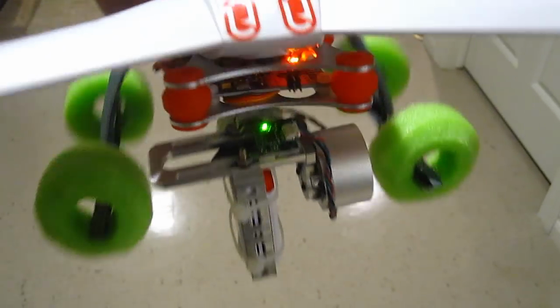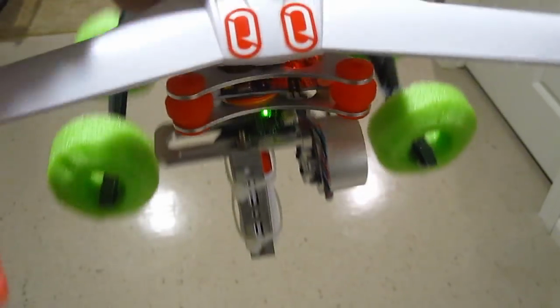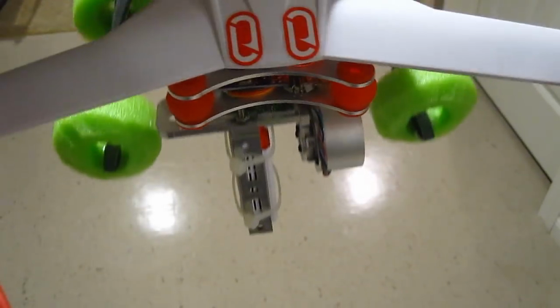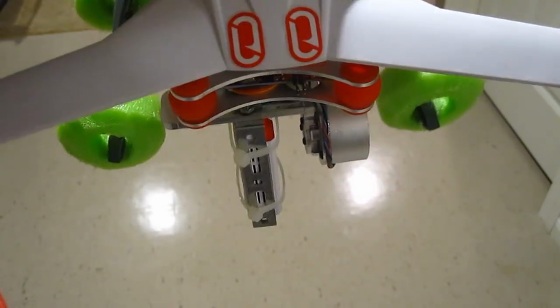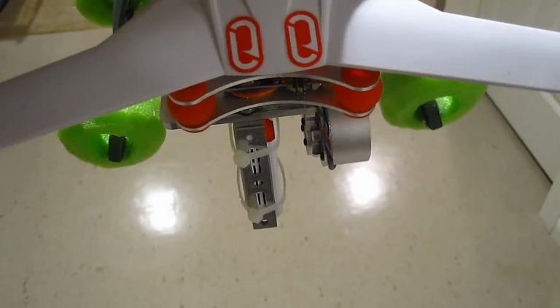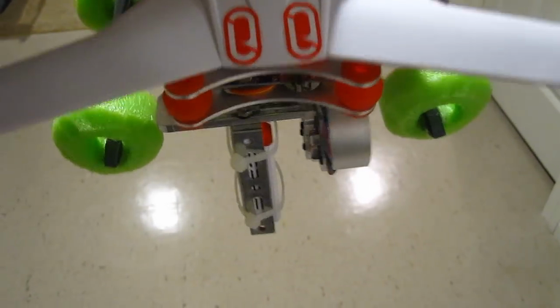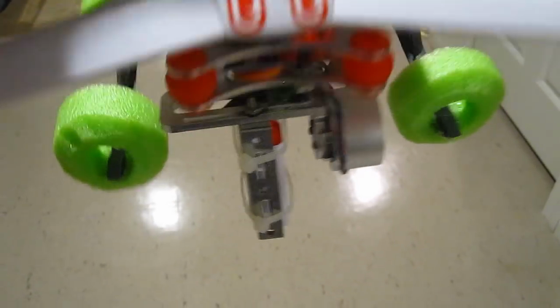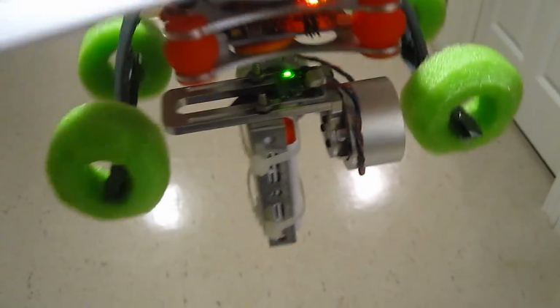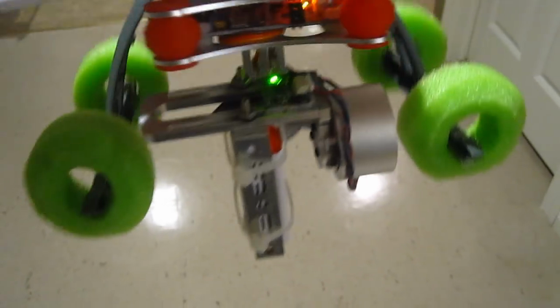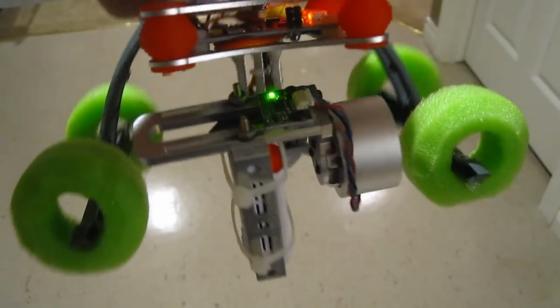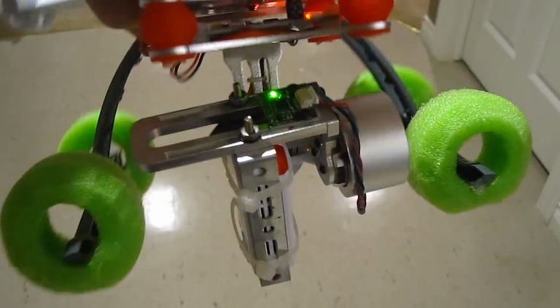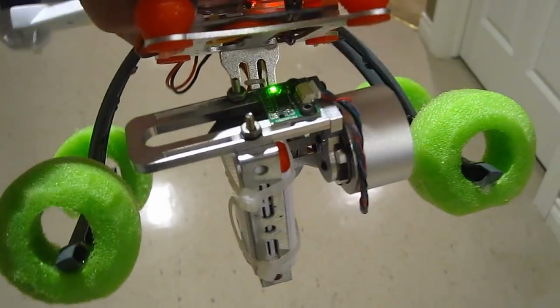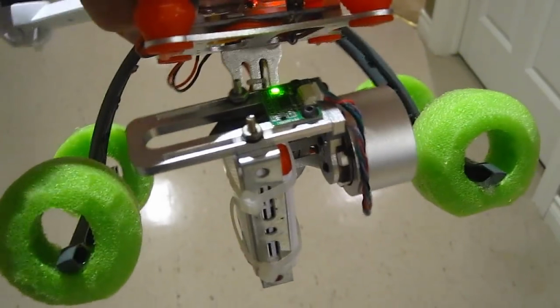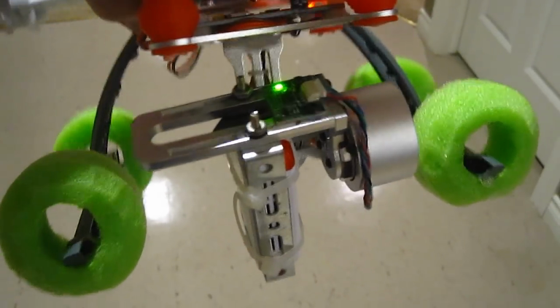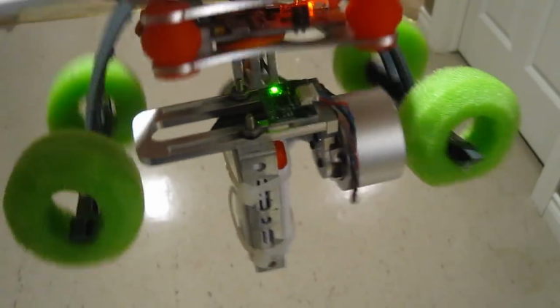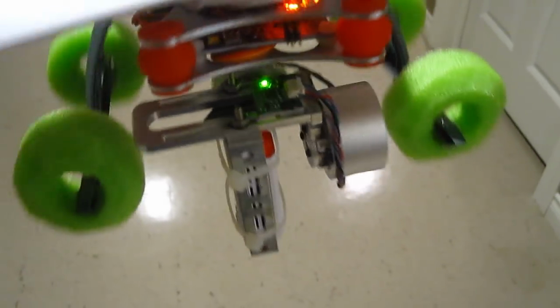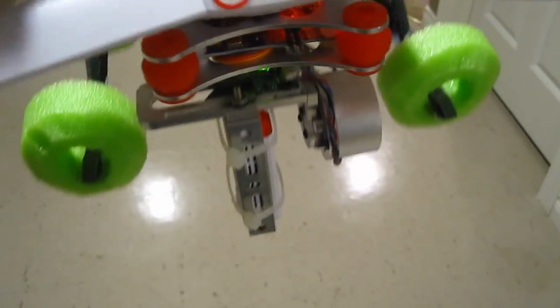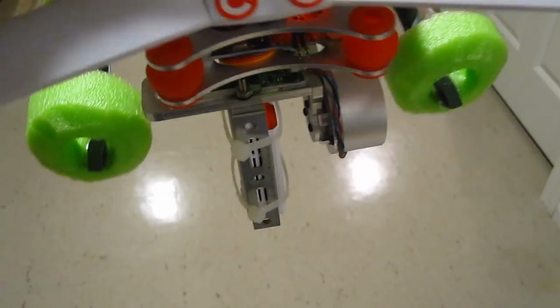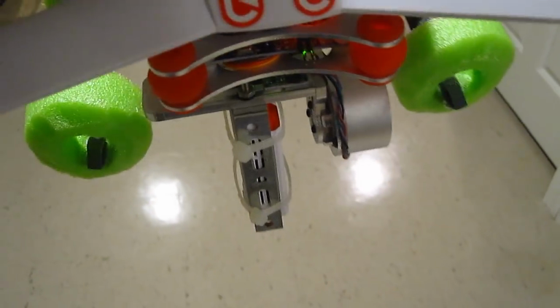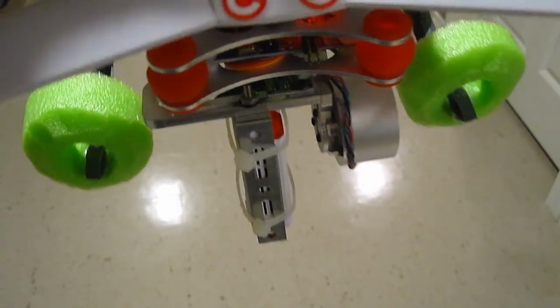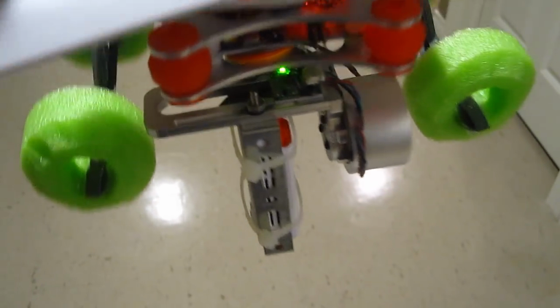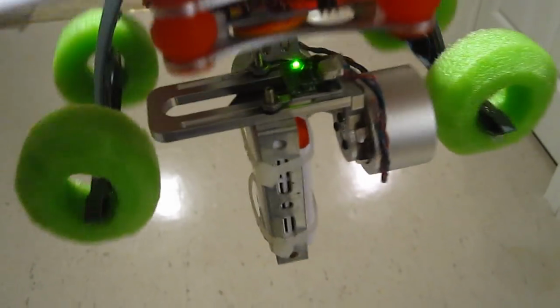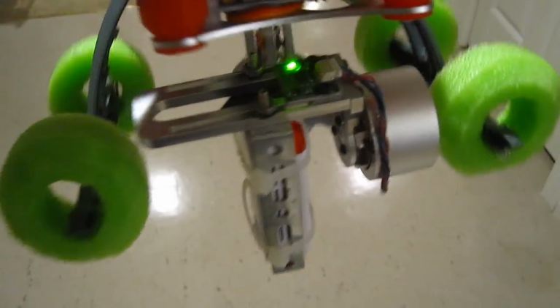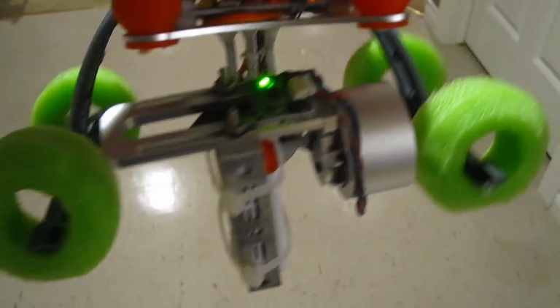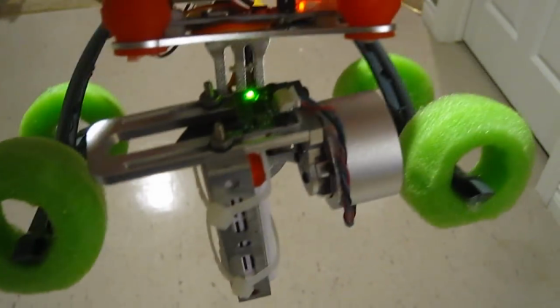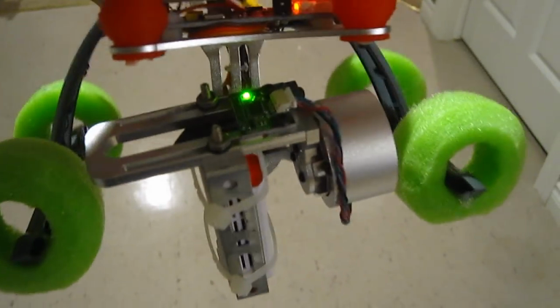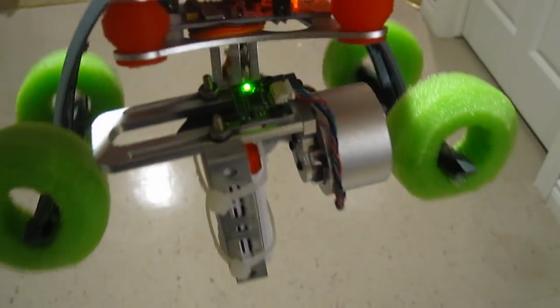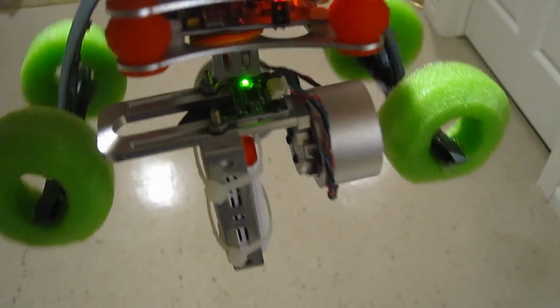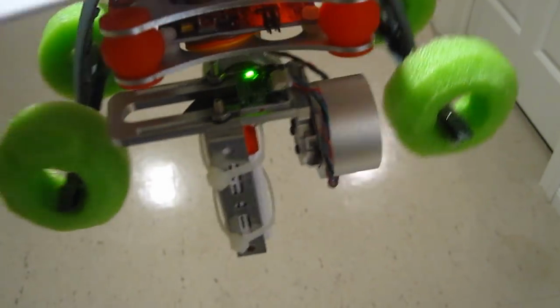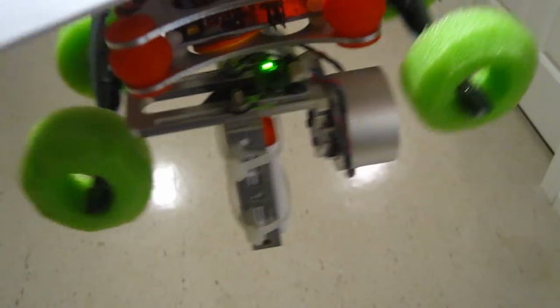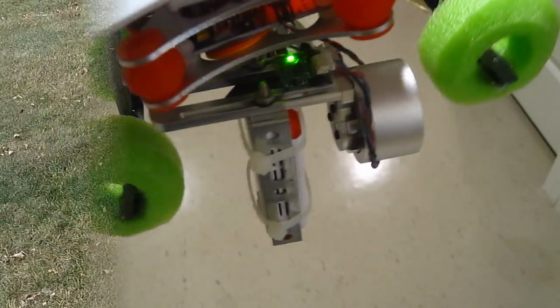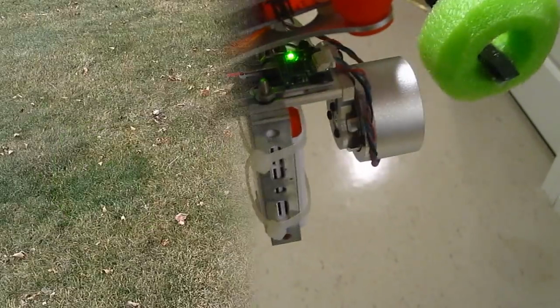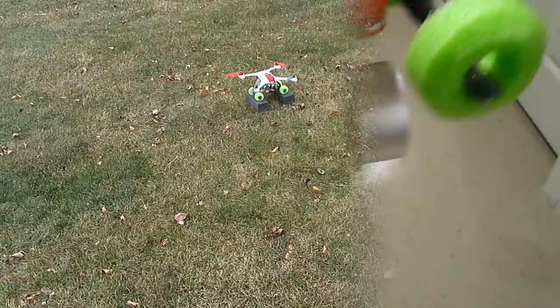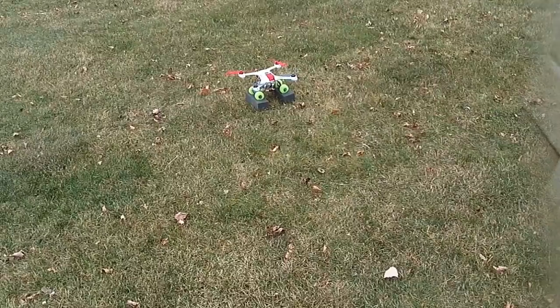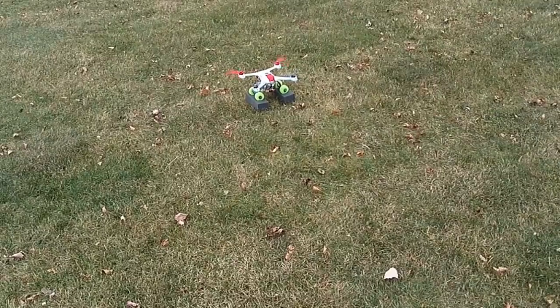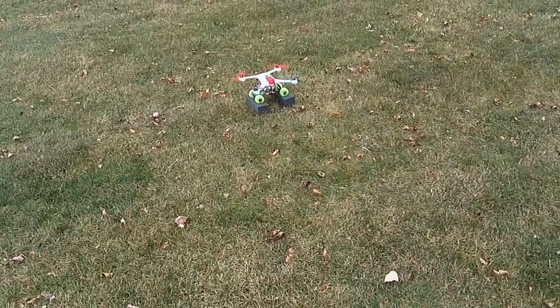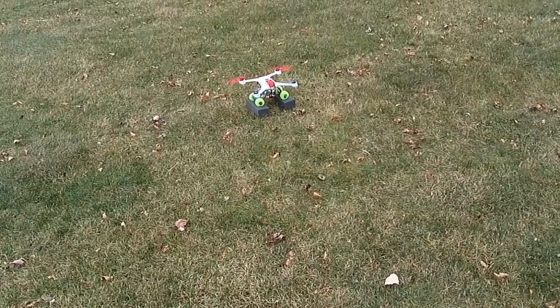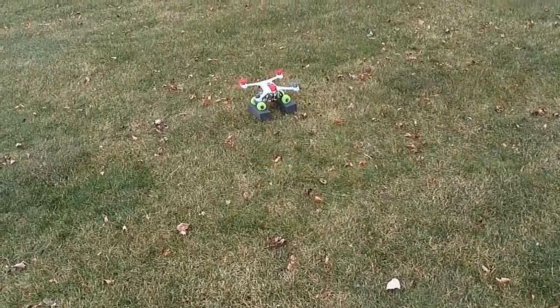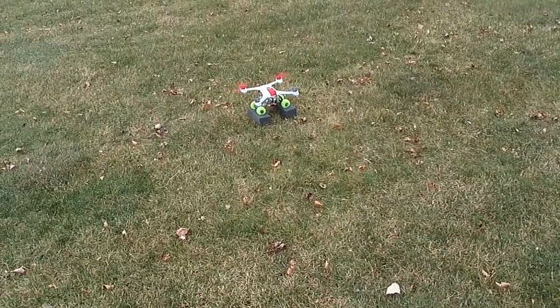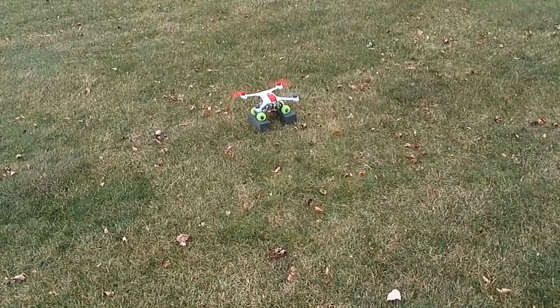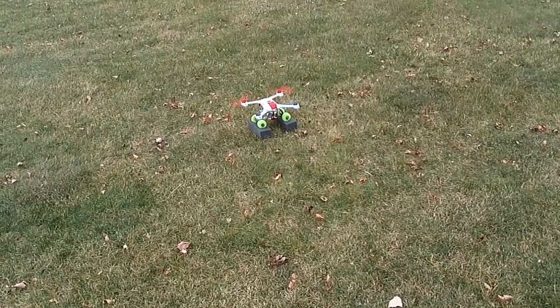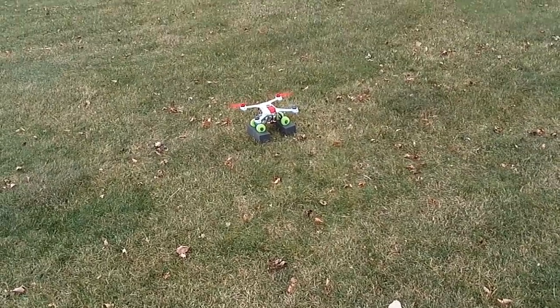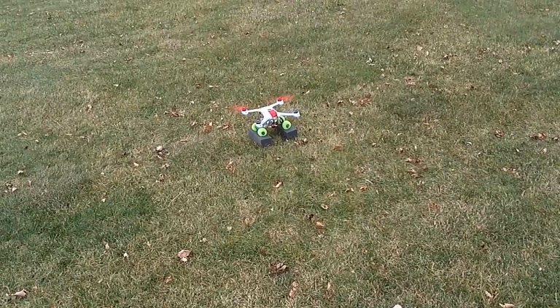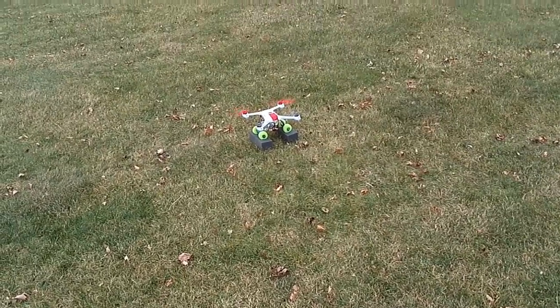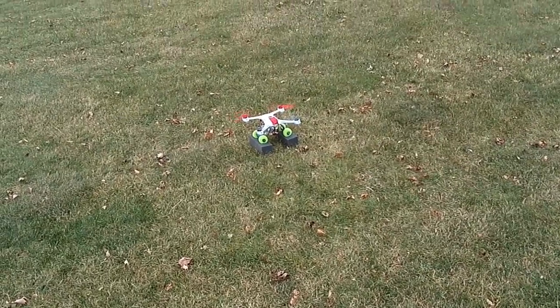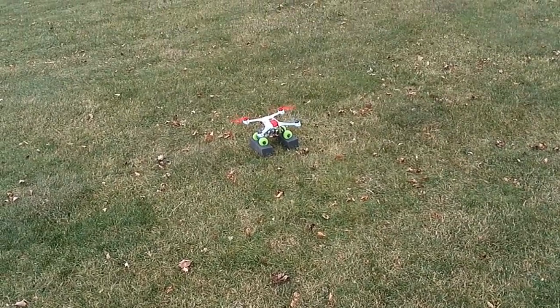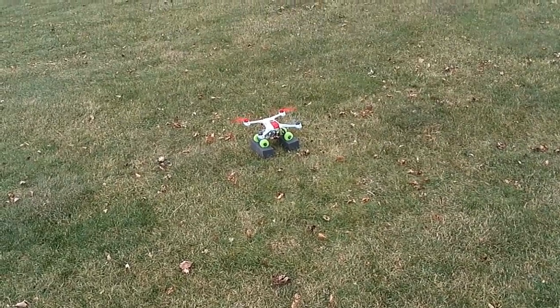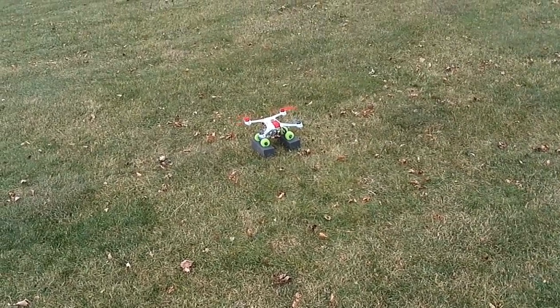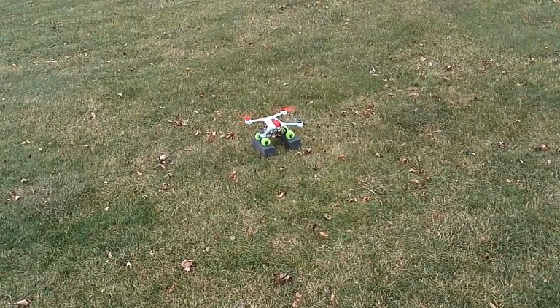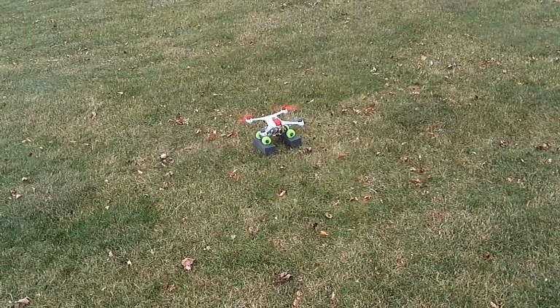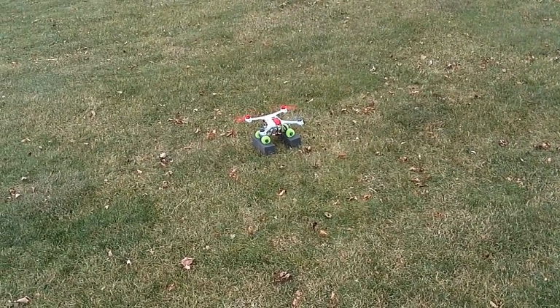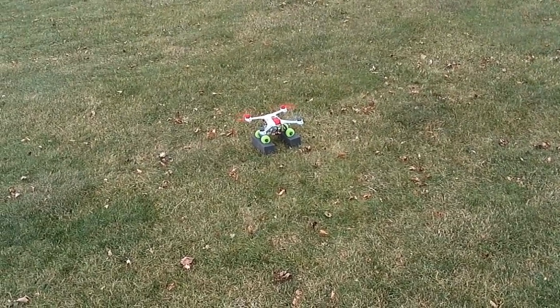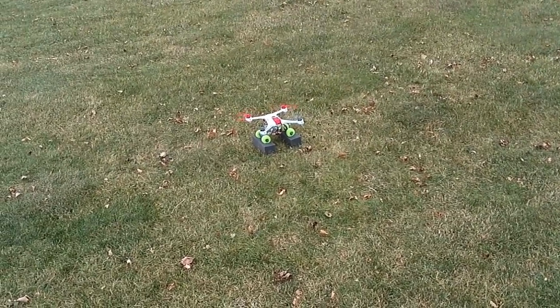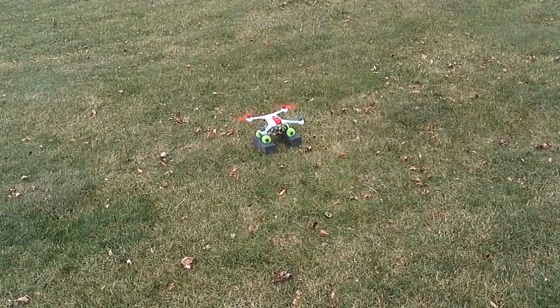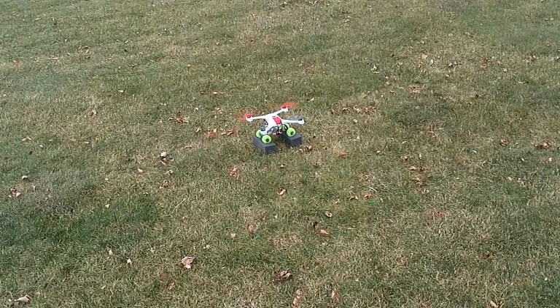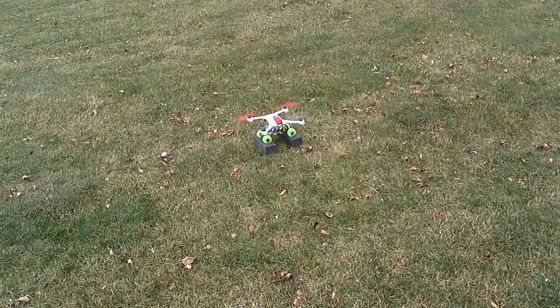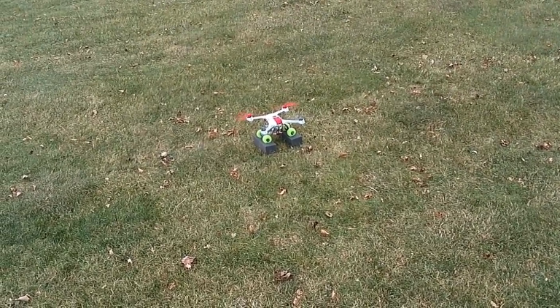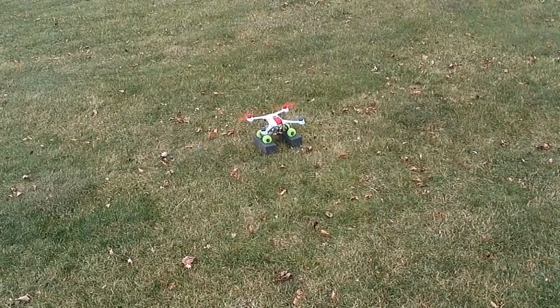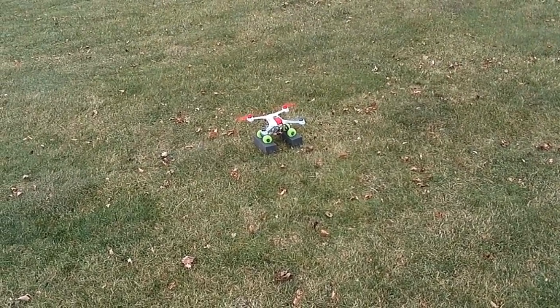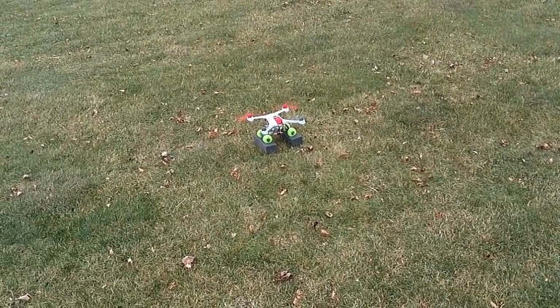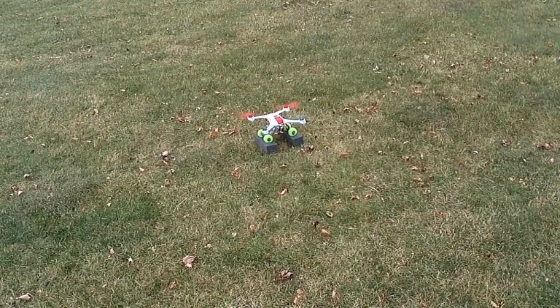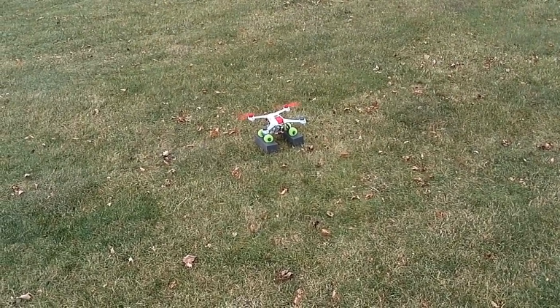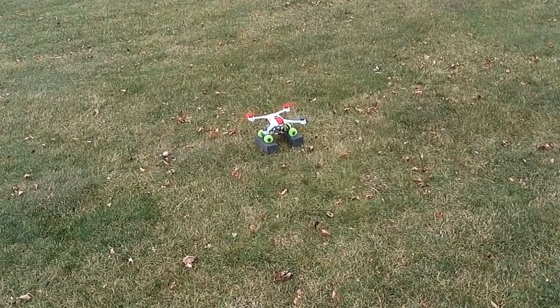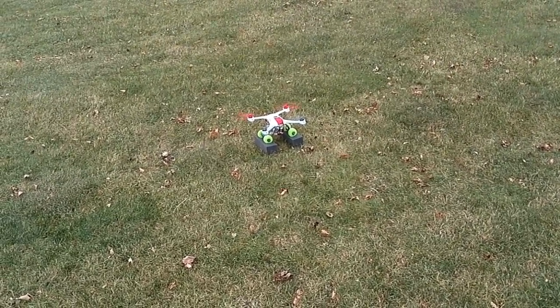I have to tell you, I'm impressed immensely with the way this camera gimbal works, especially for the money. So let's take it out for a flight and check the radio, the shark, the speed controller, and the gyro gimbal all at once. Here we go.